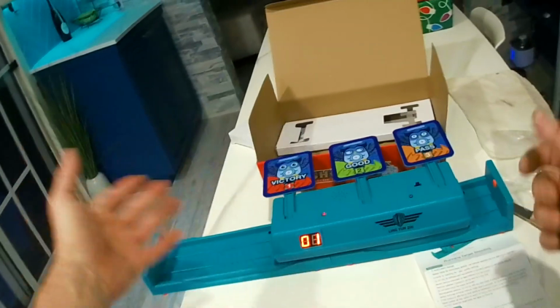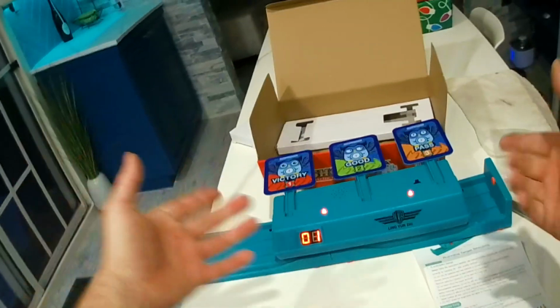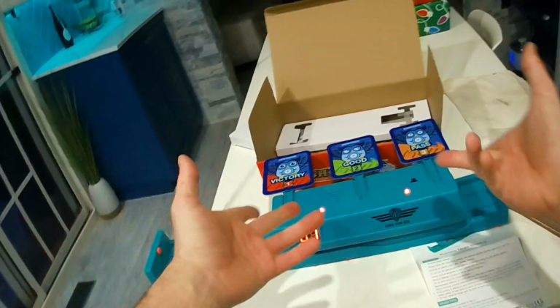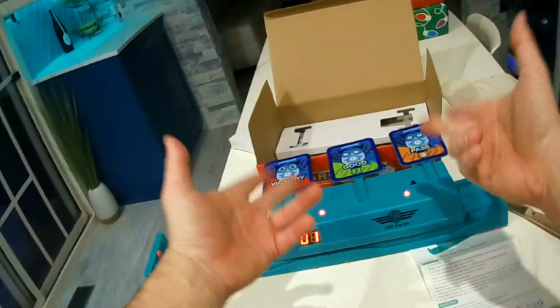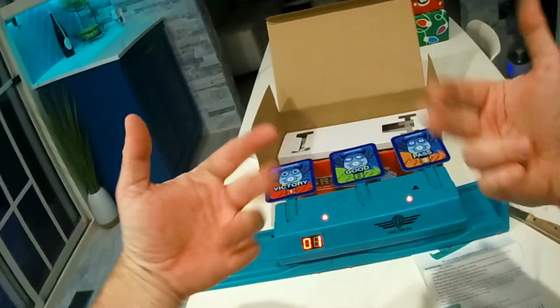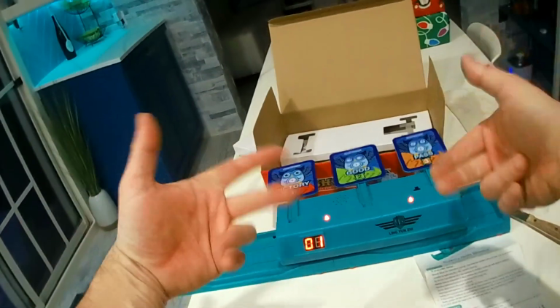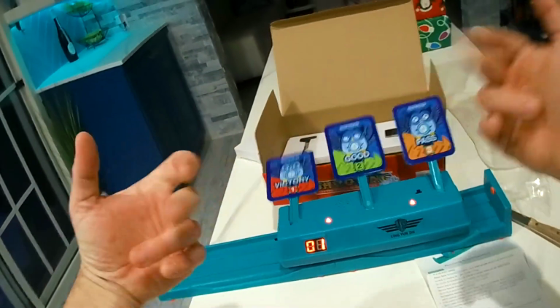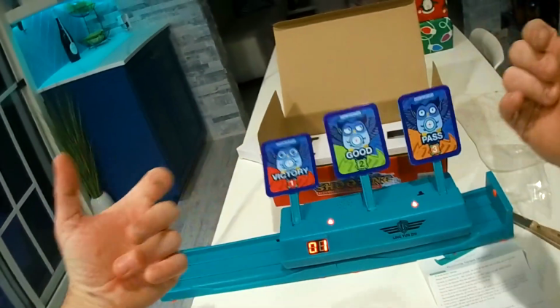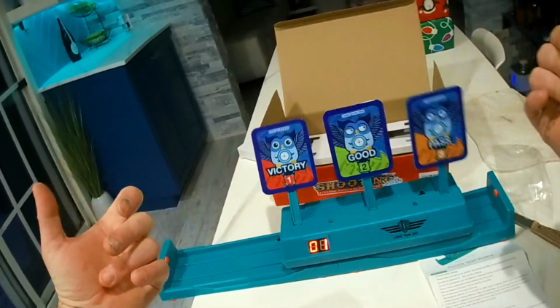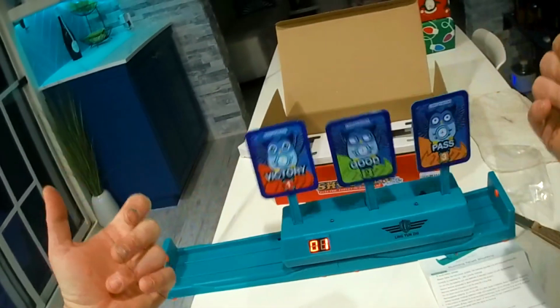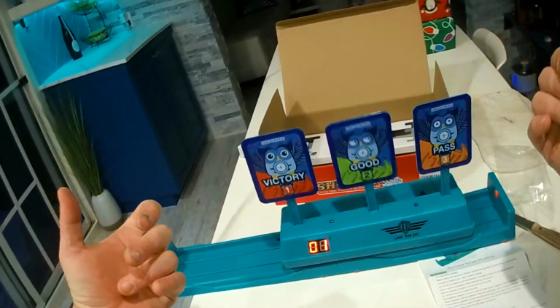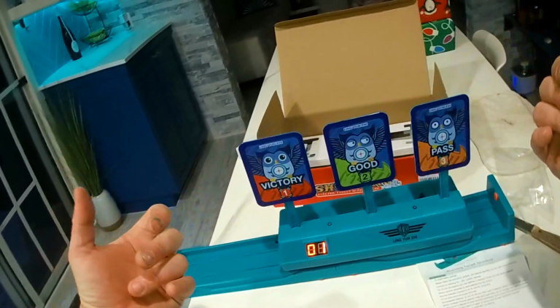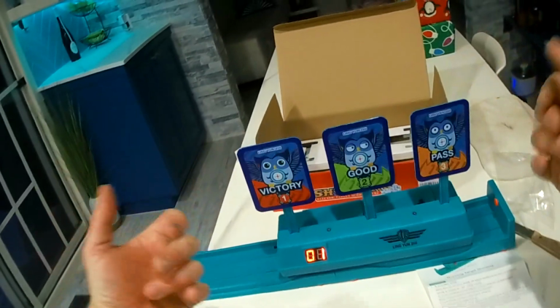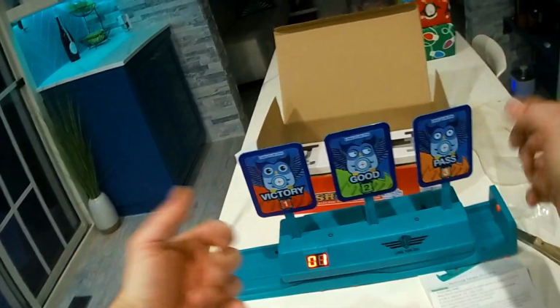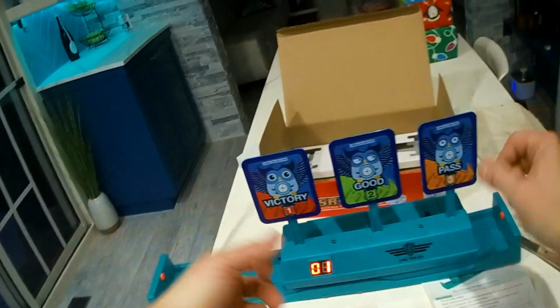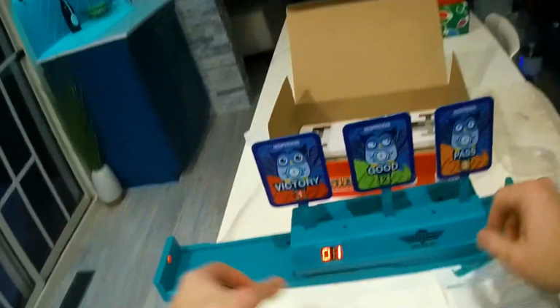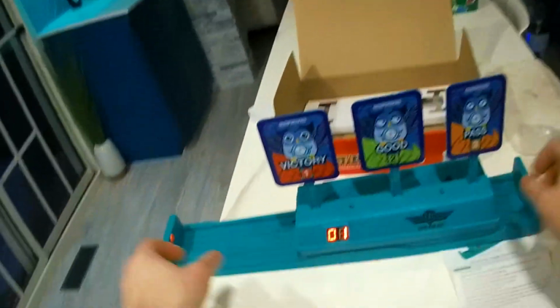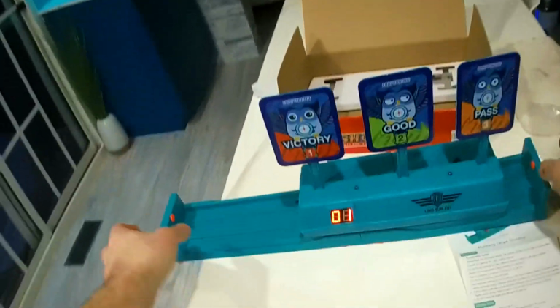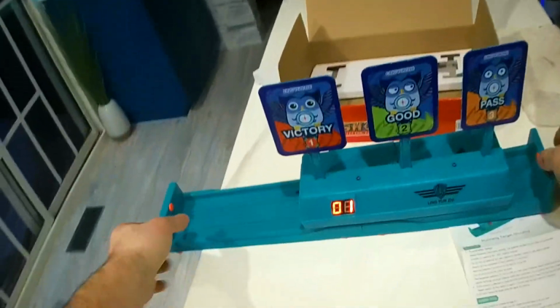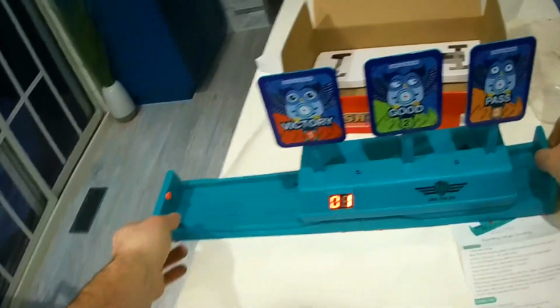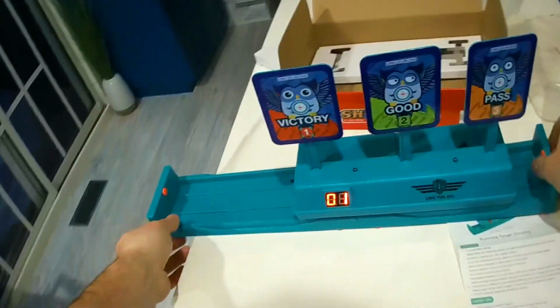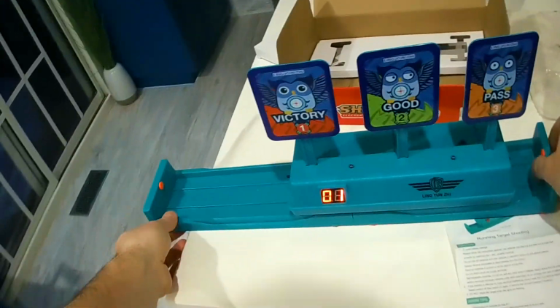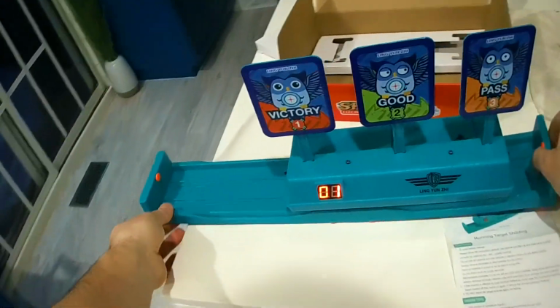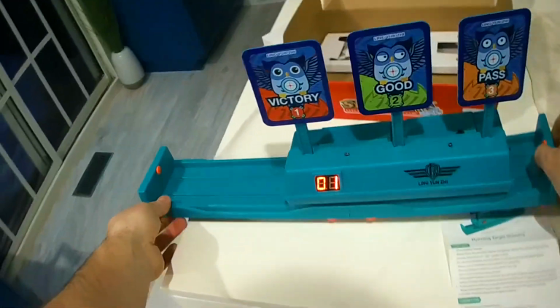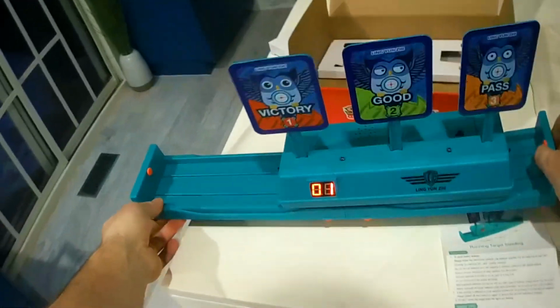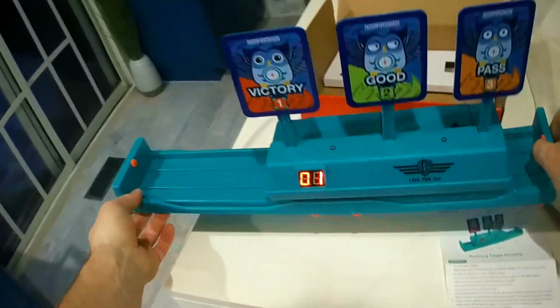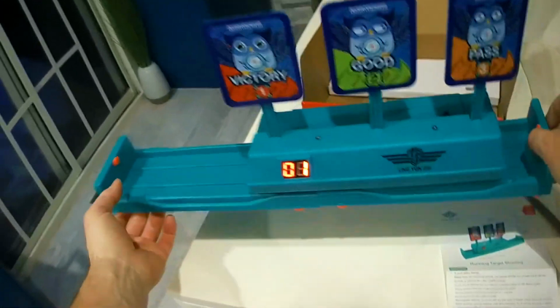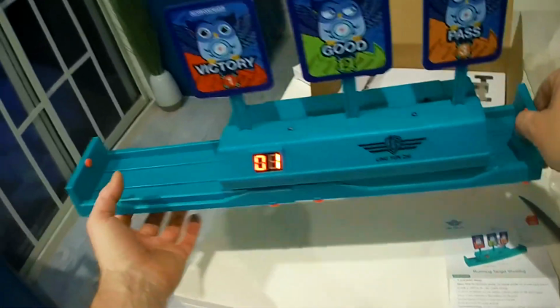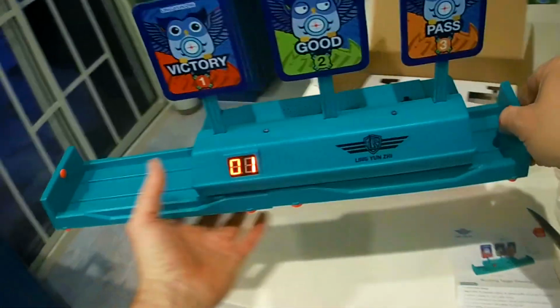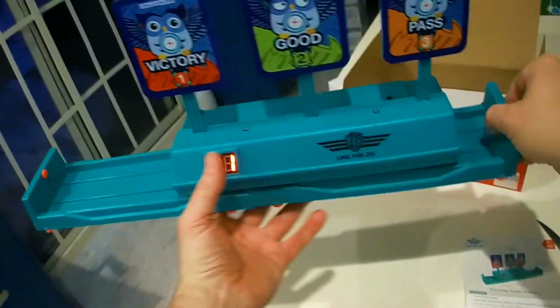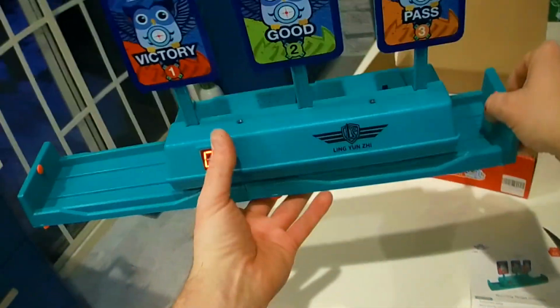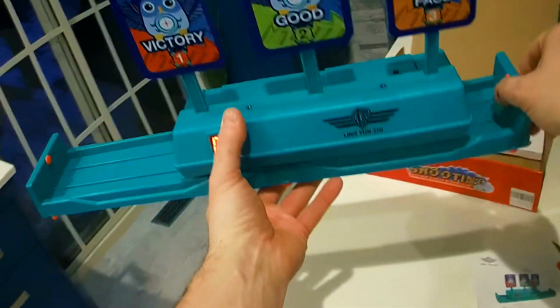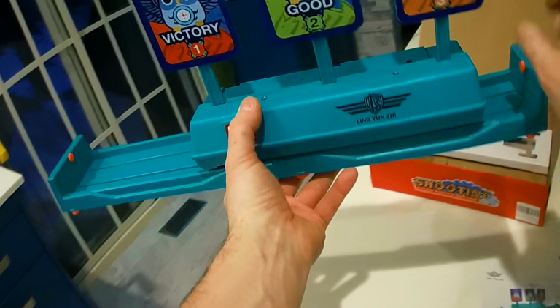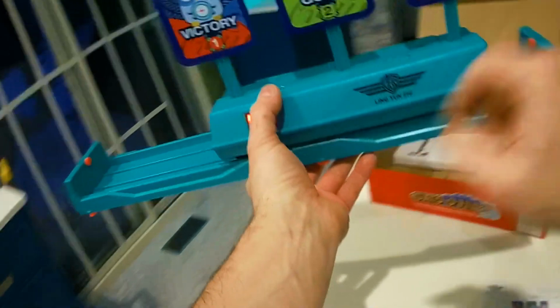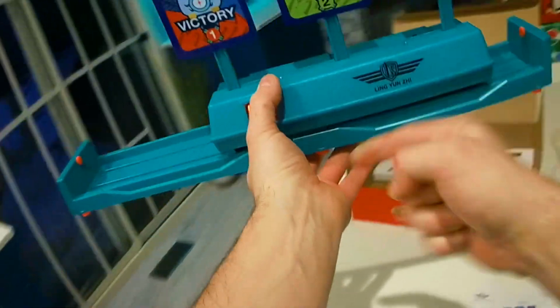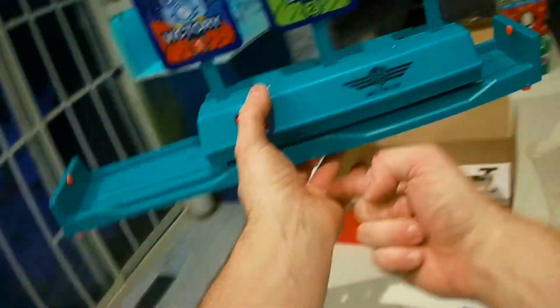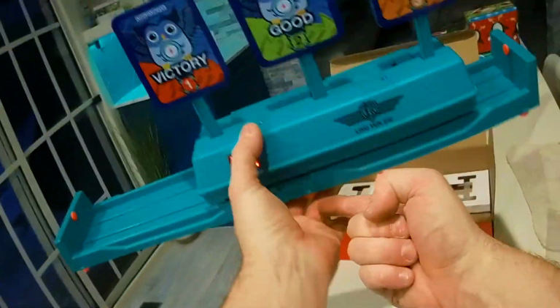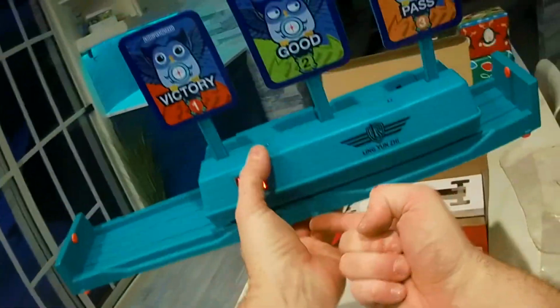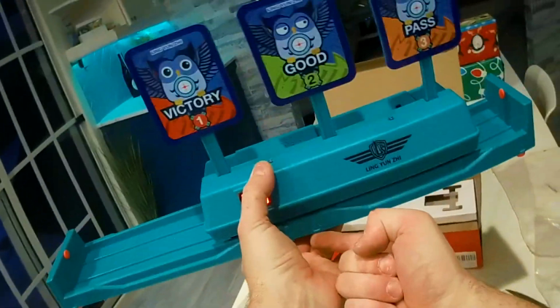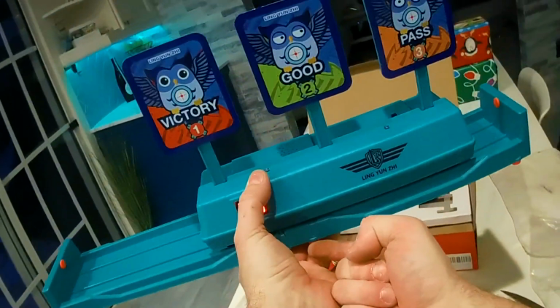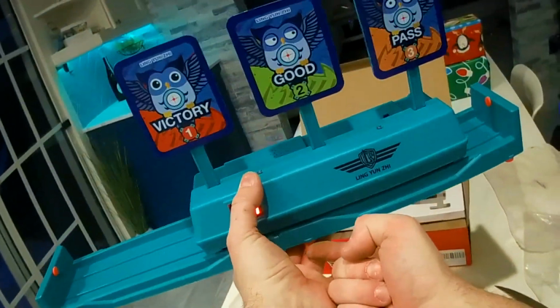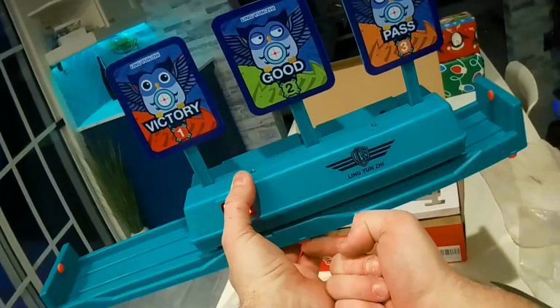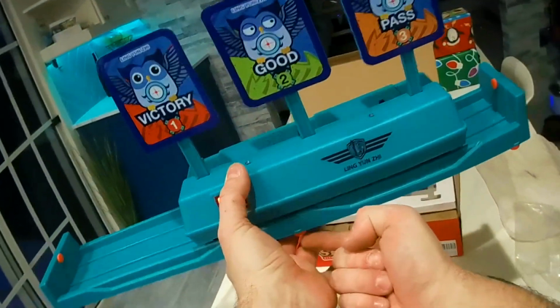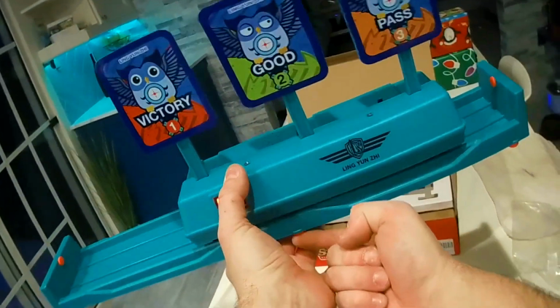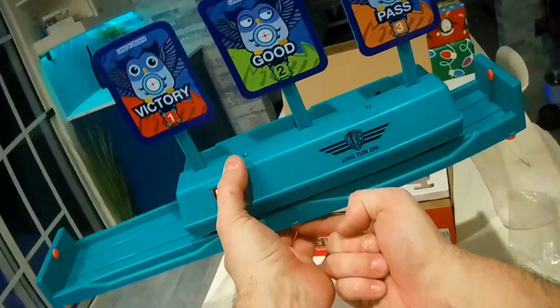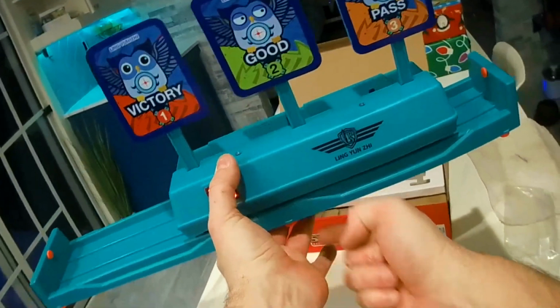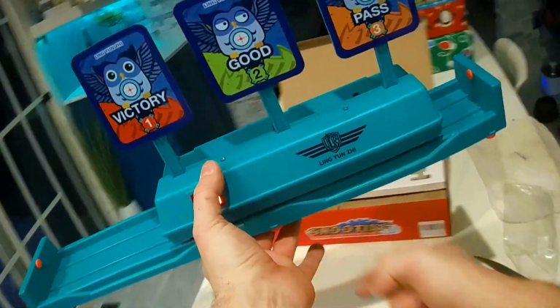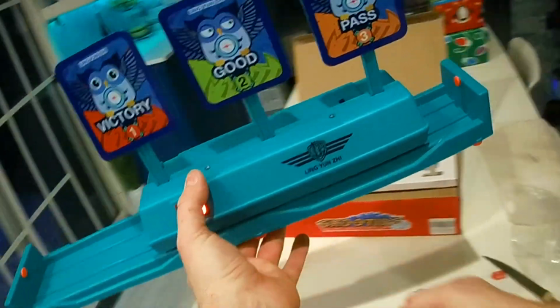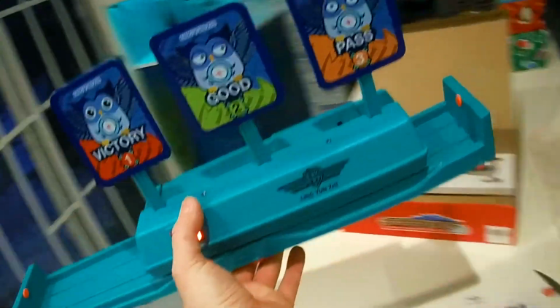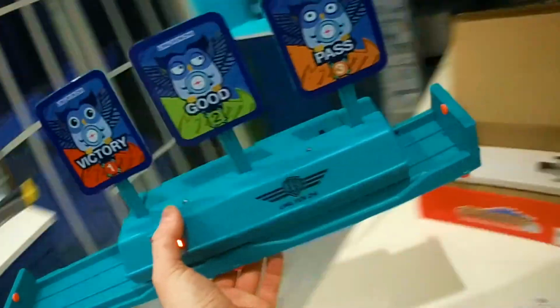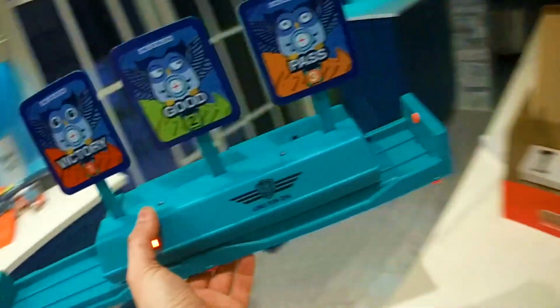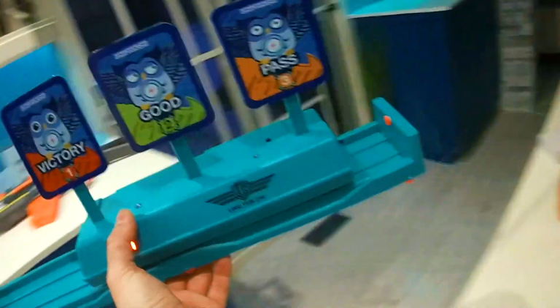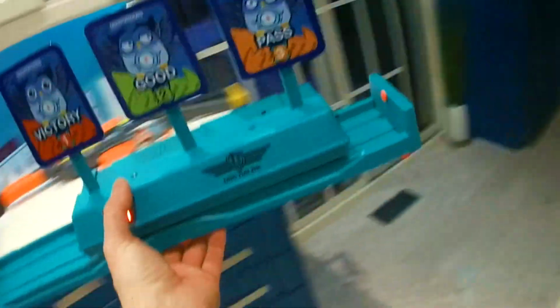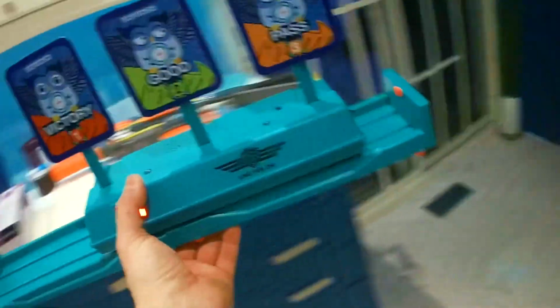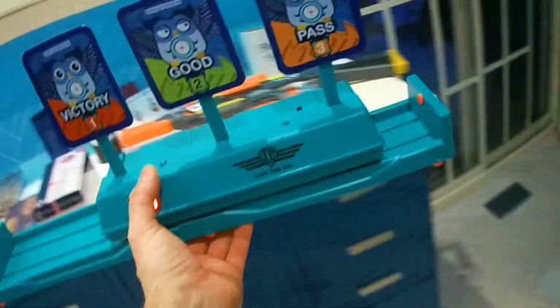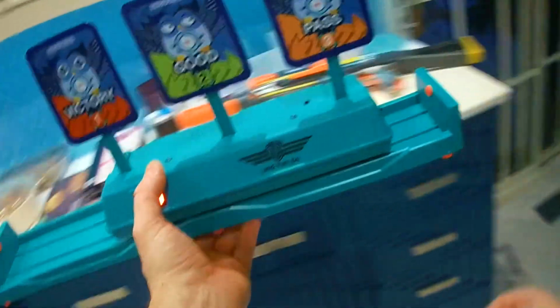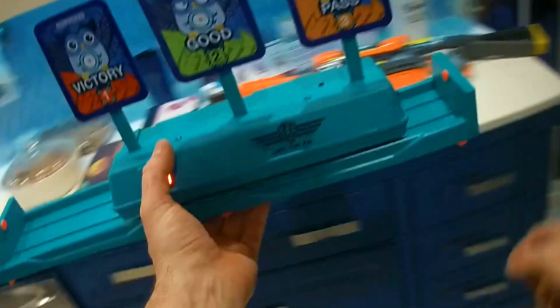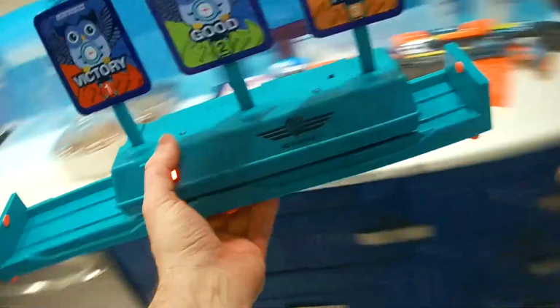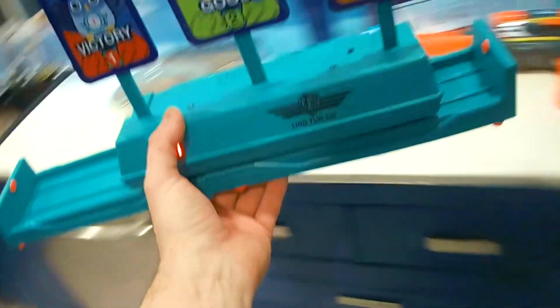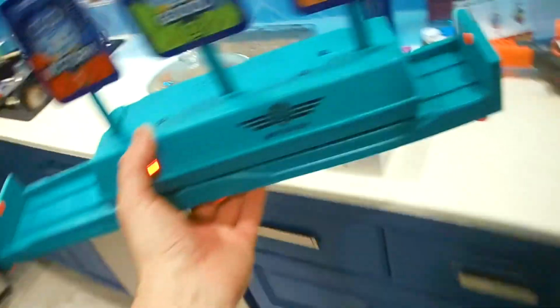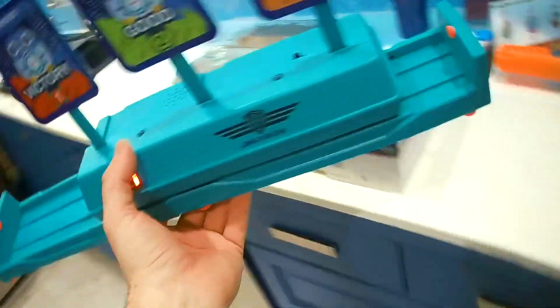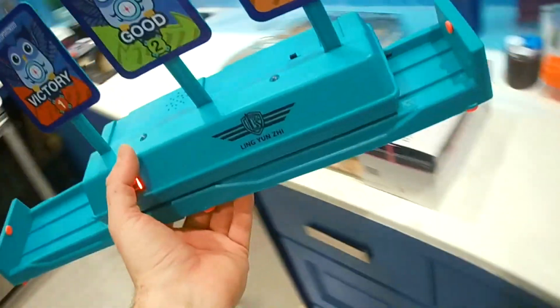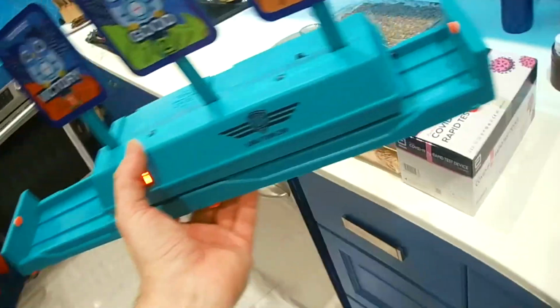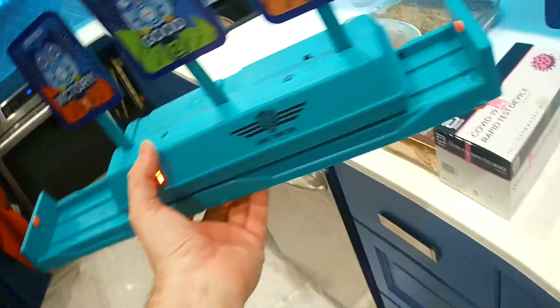And then it's going to come back up. Very cool. And at the bottom it's got suction cups.